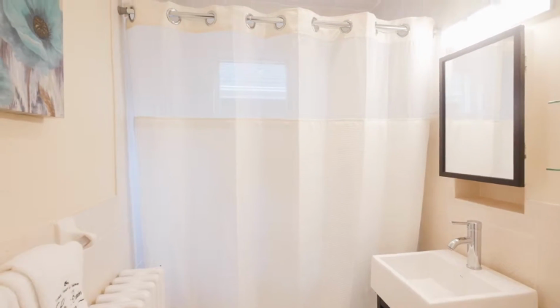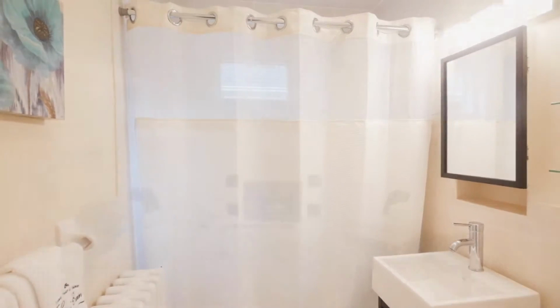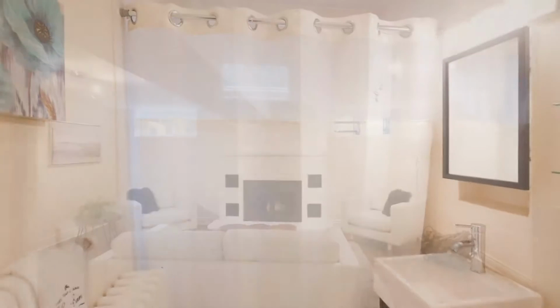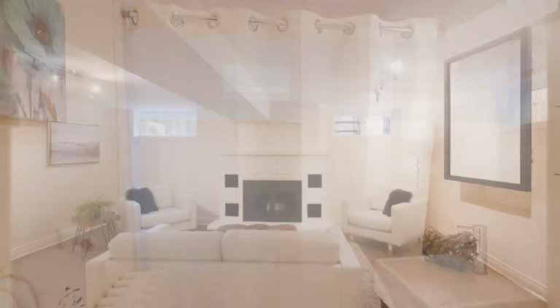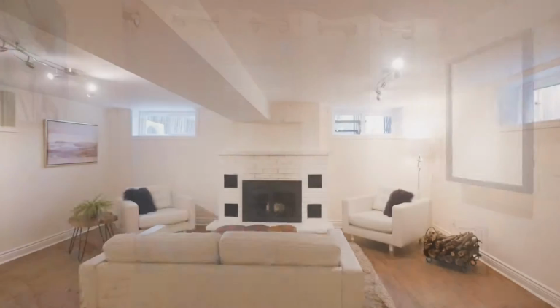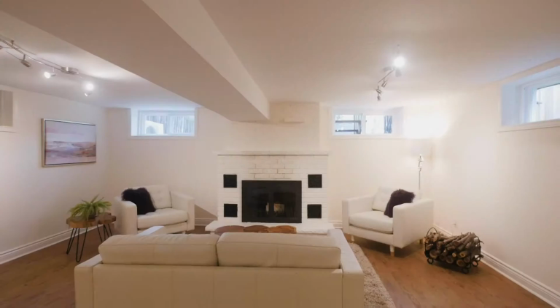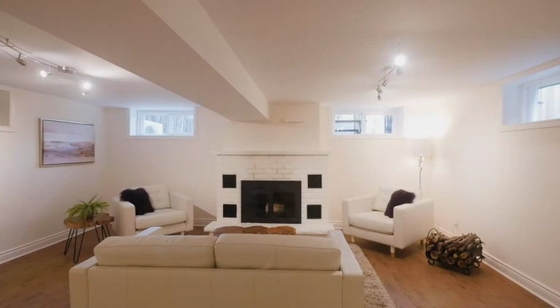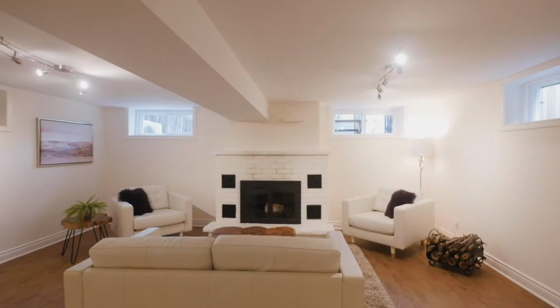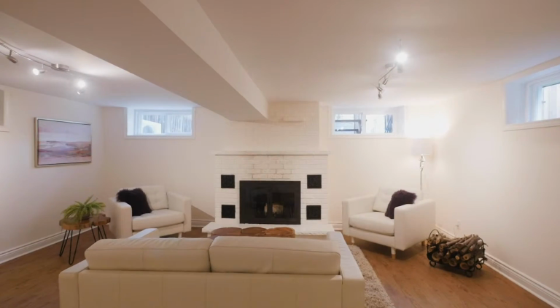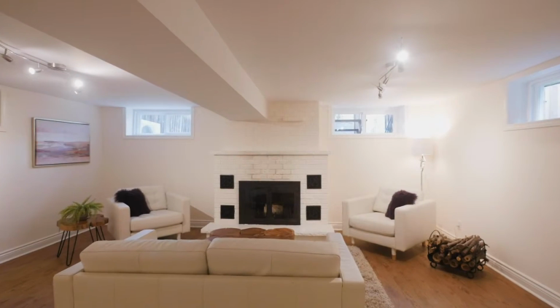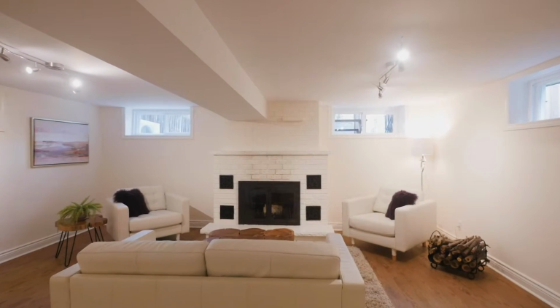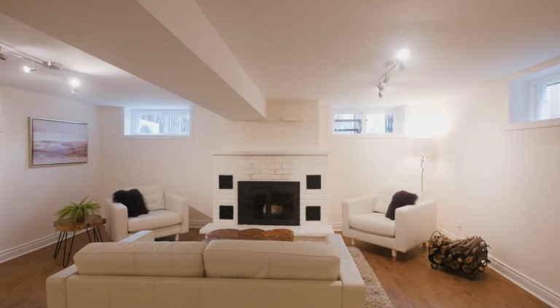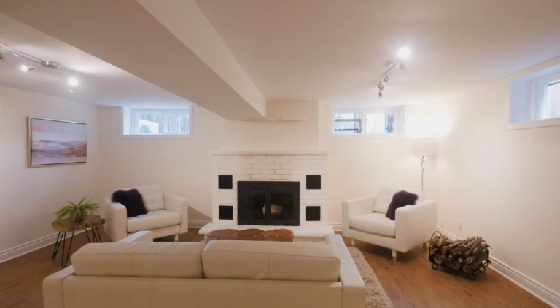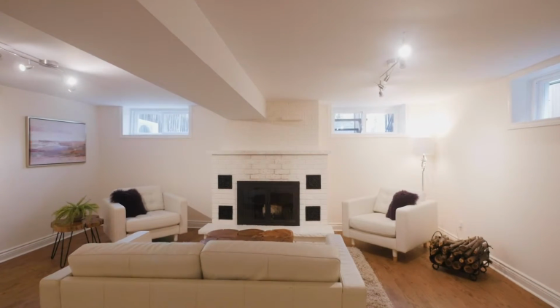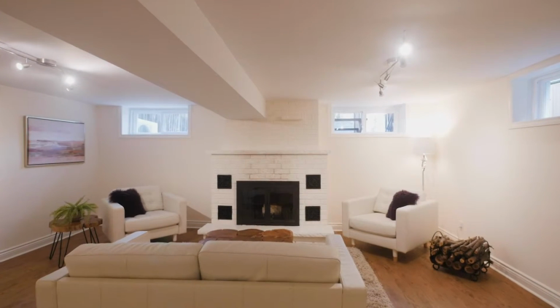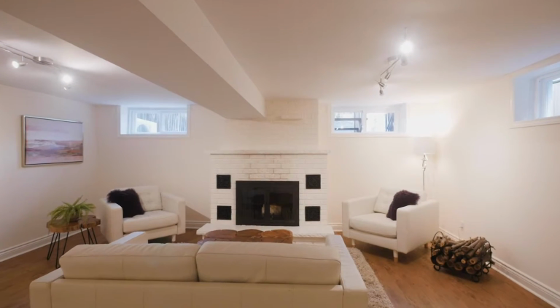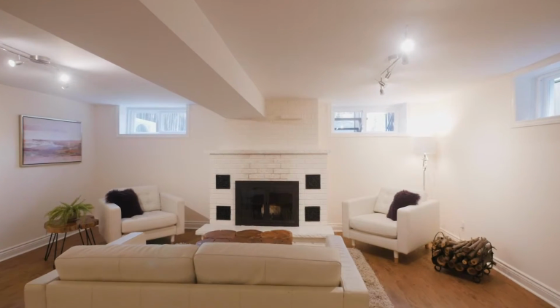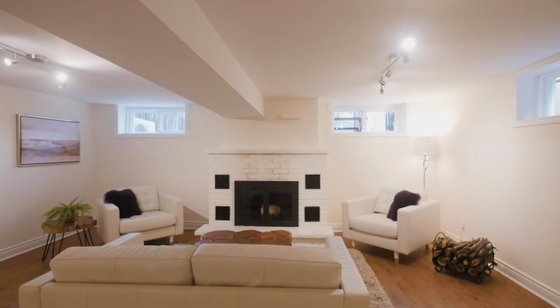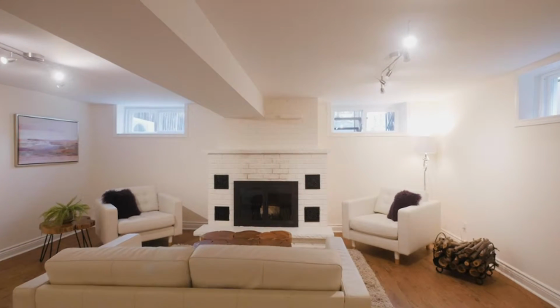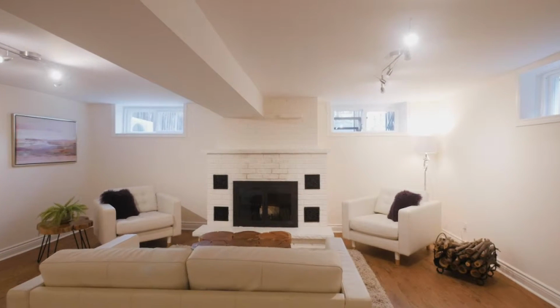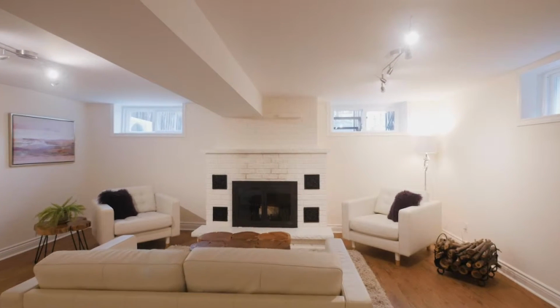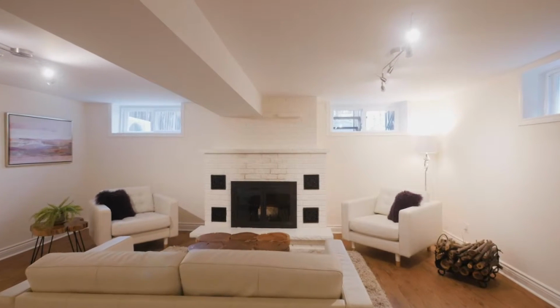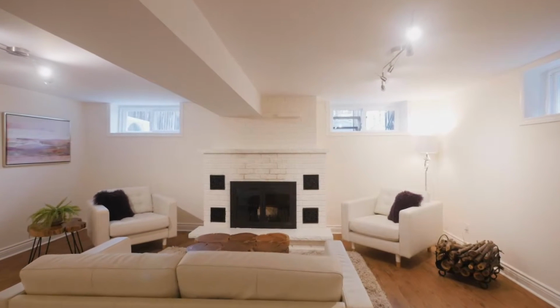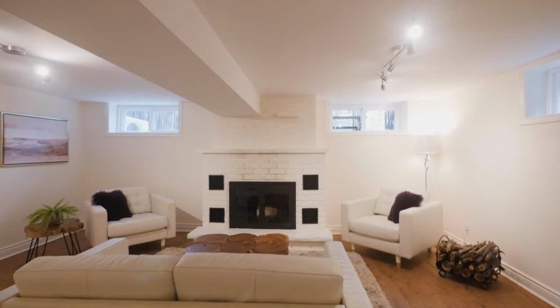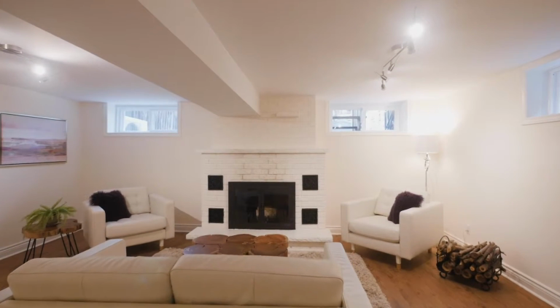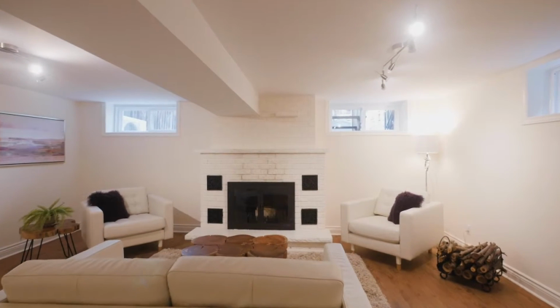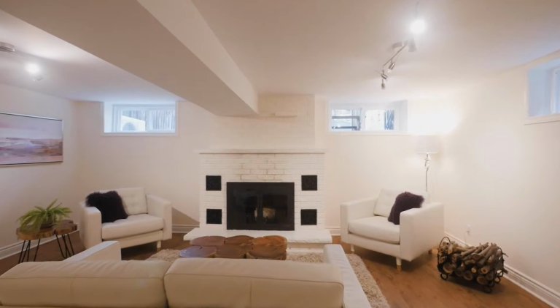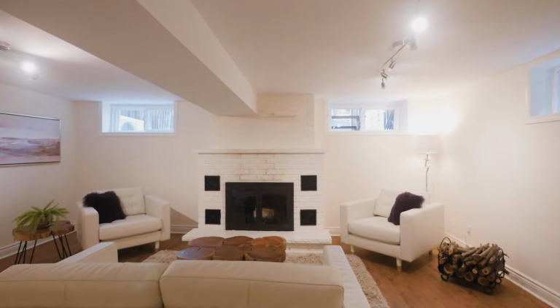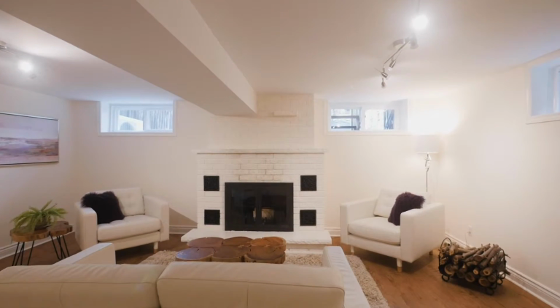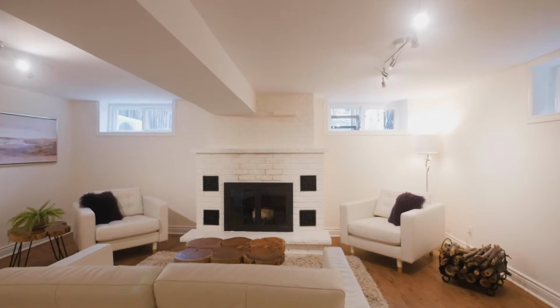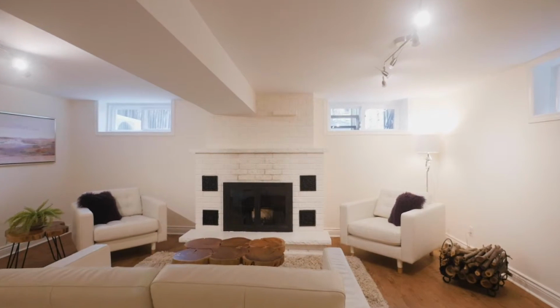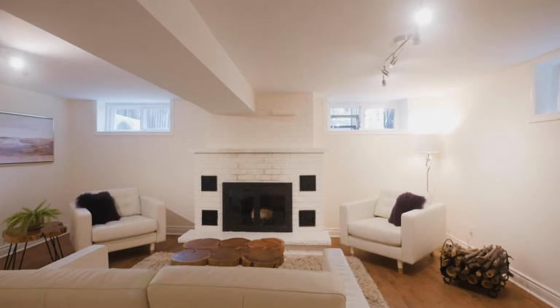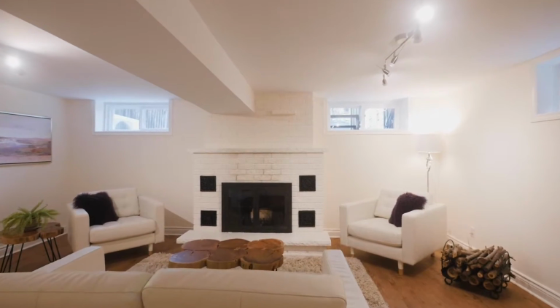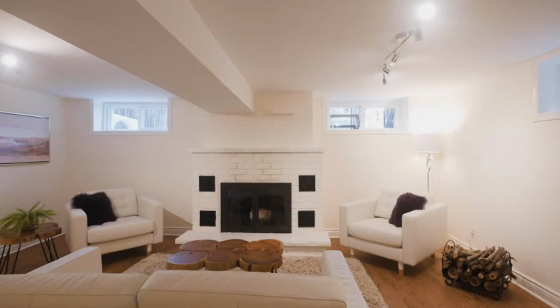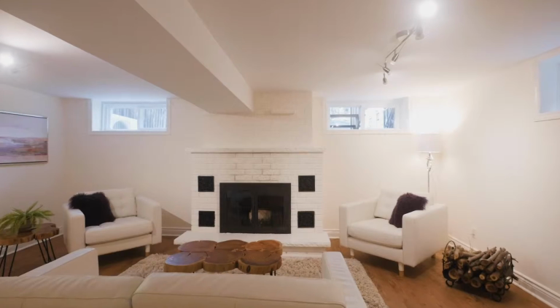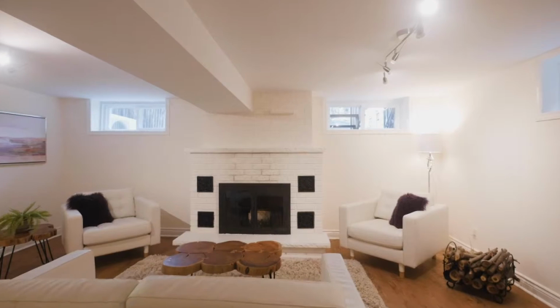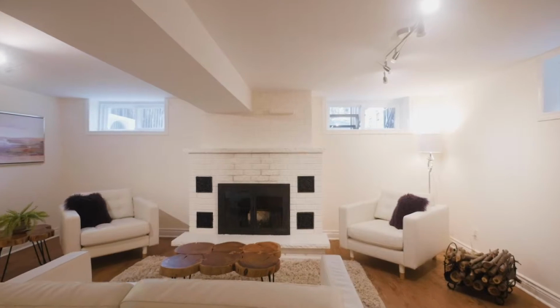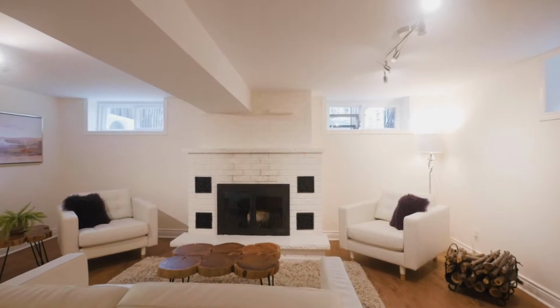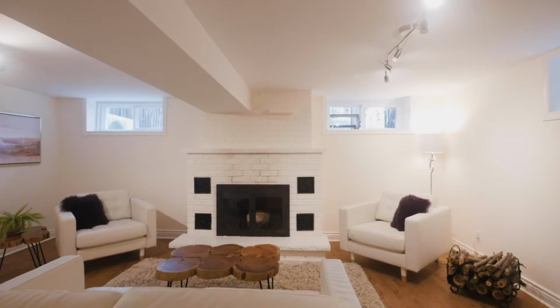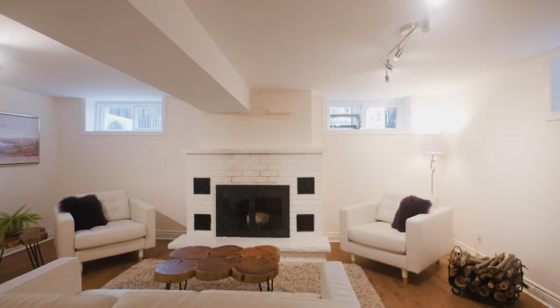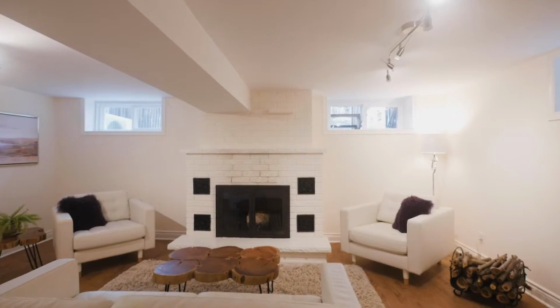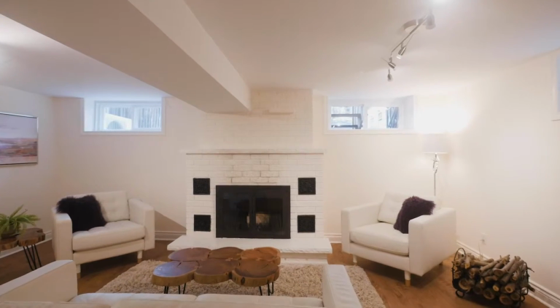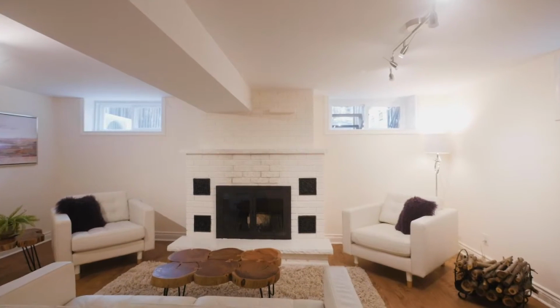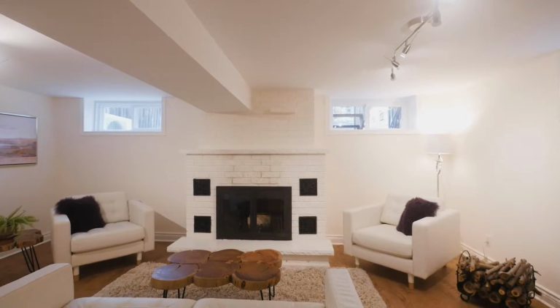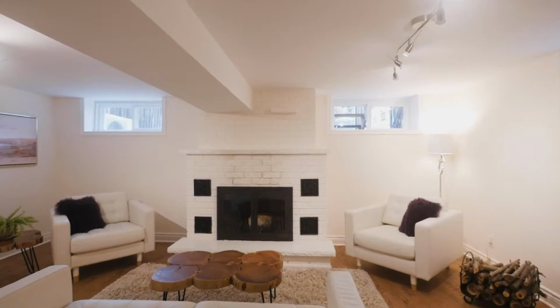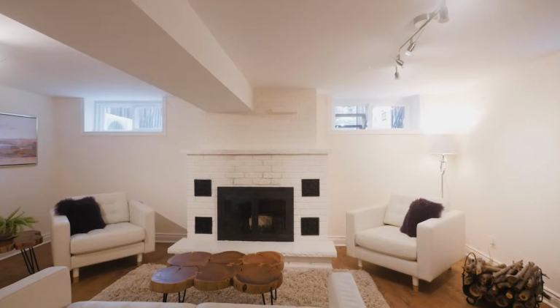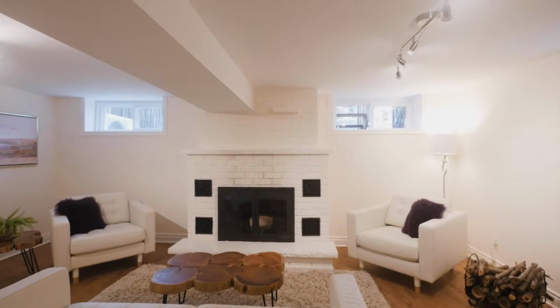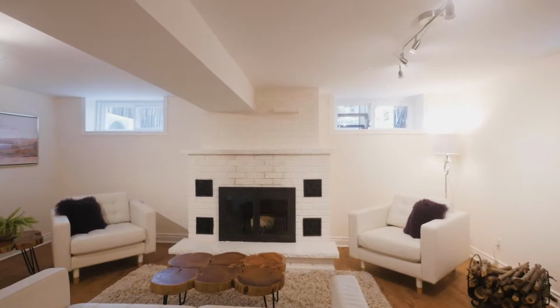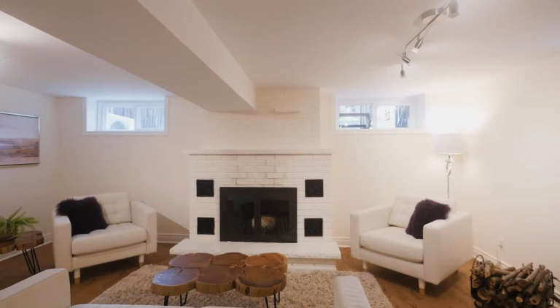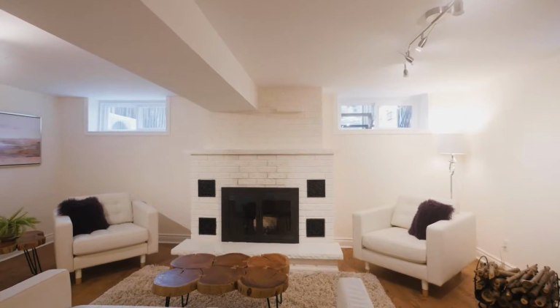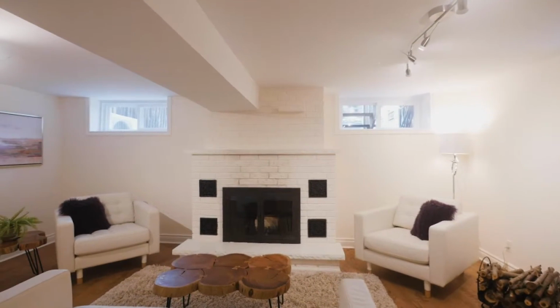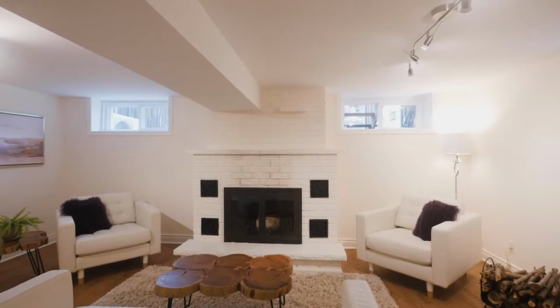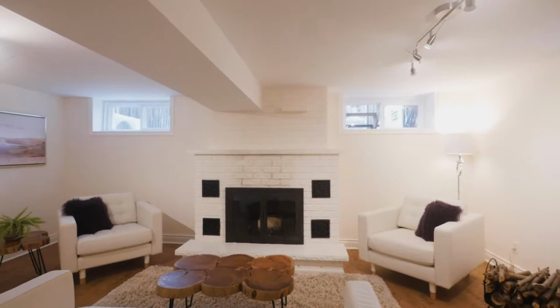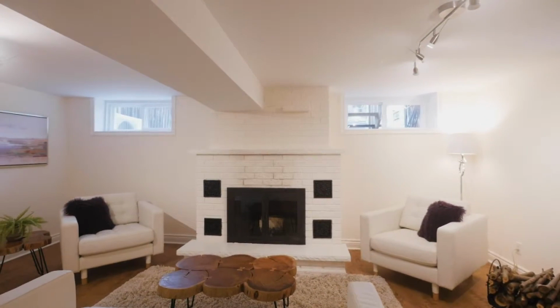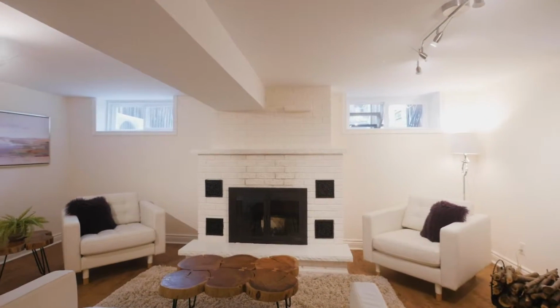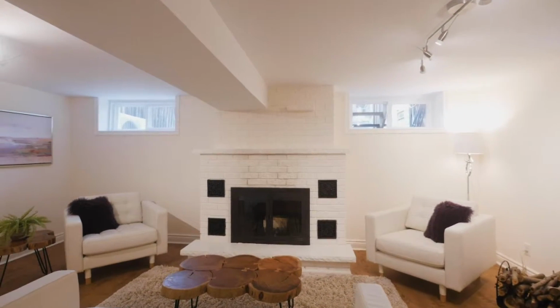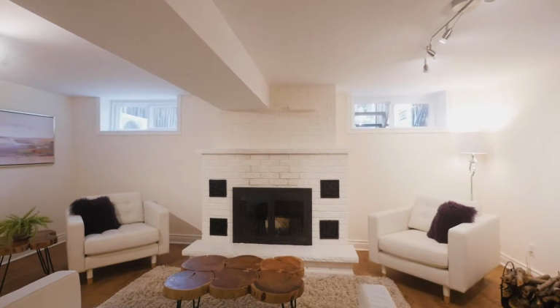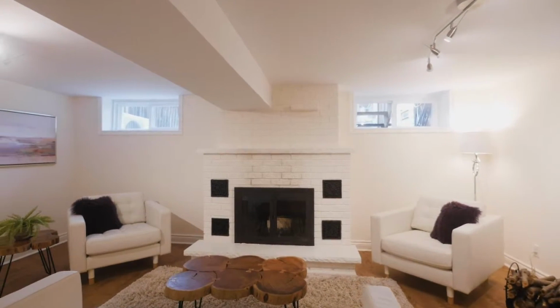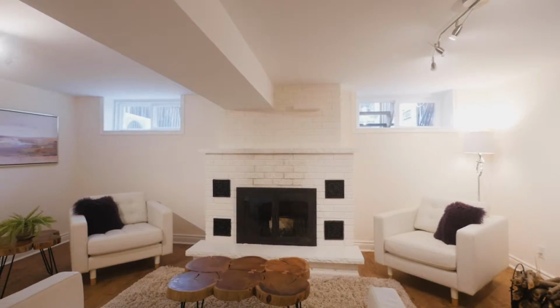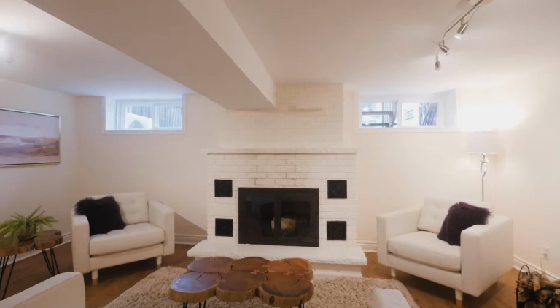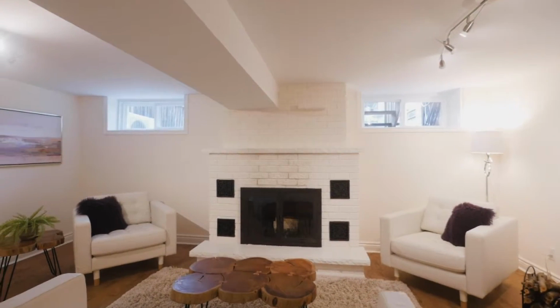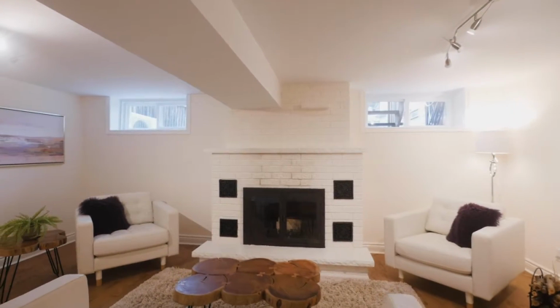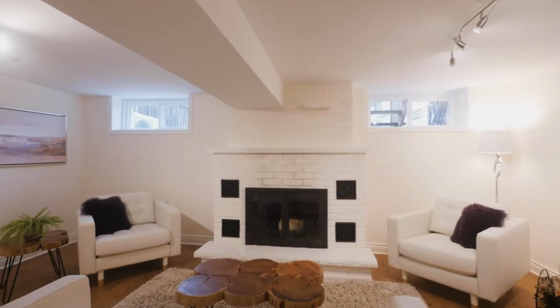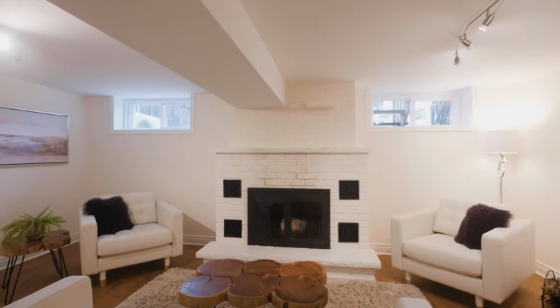The basement is finished with an incredibly large family room. There's loads of windows down there and a working fireplace.